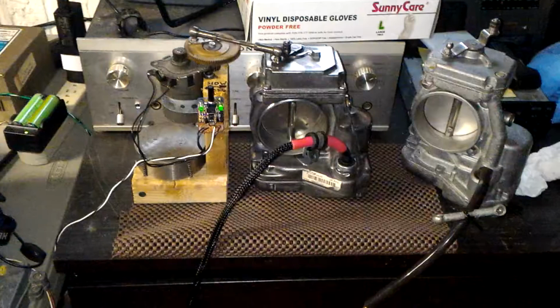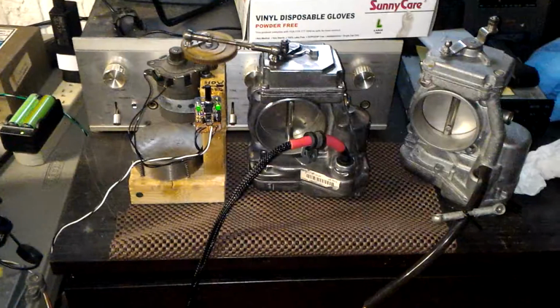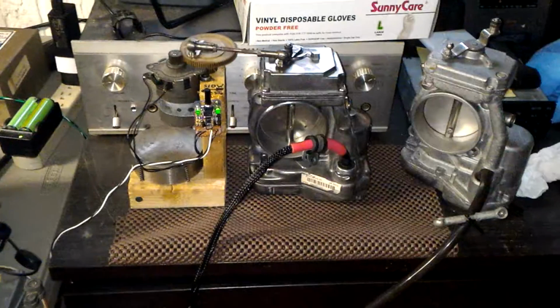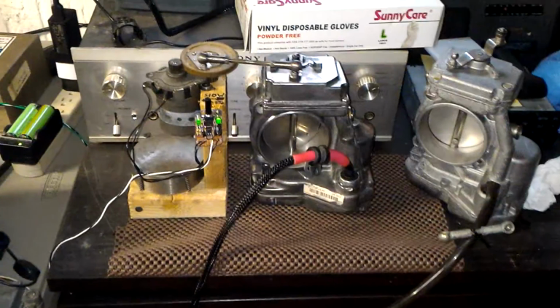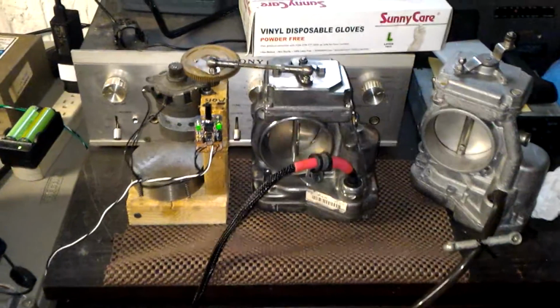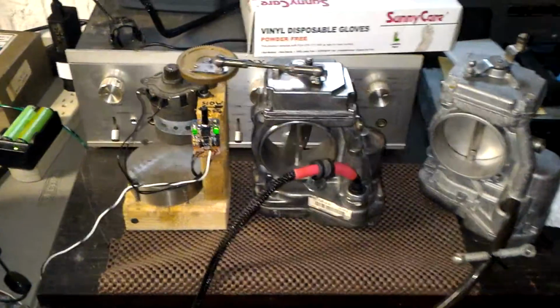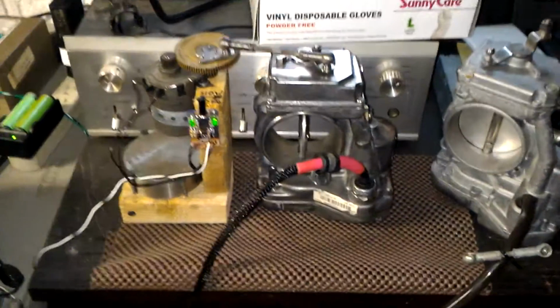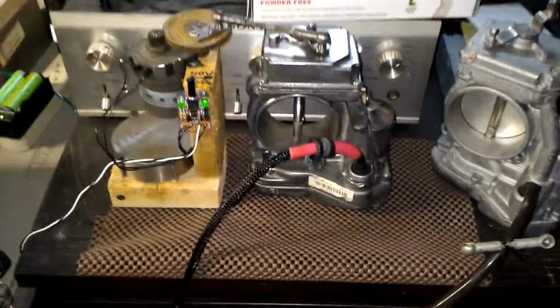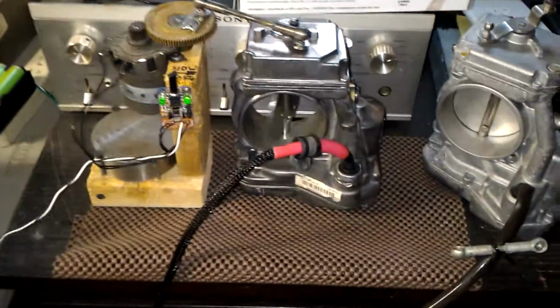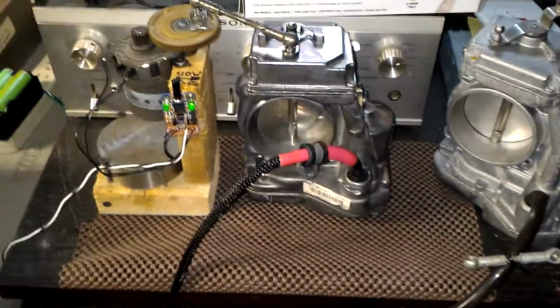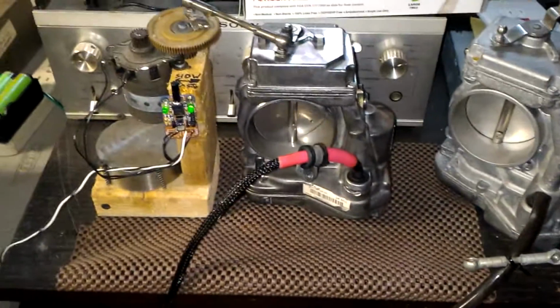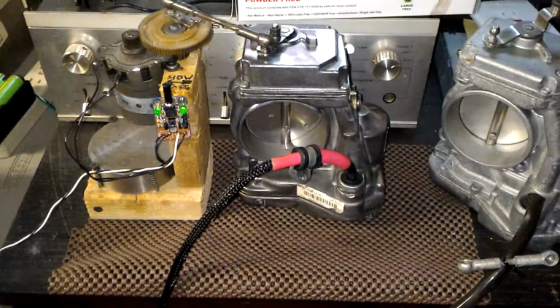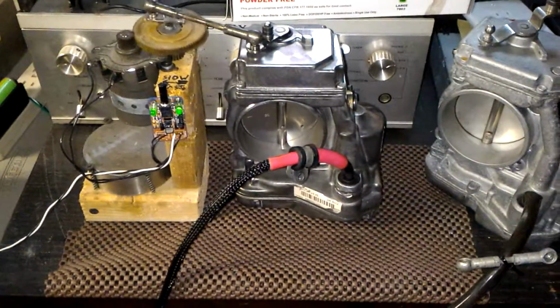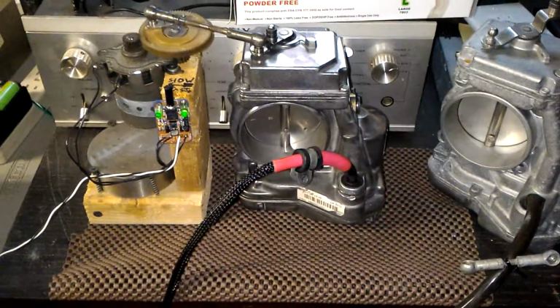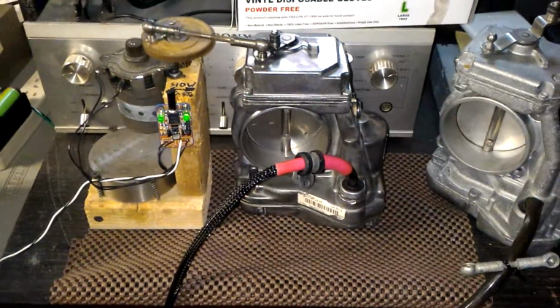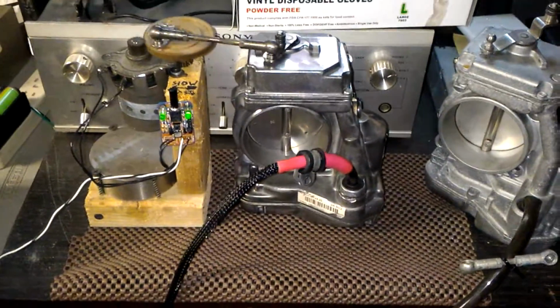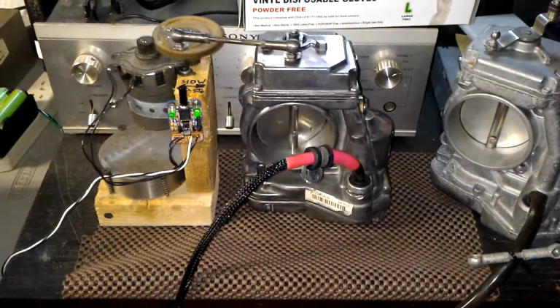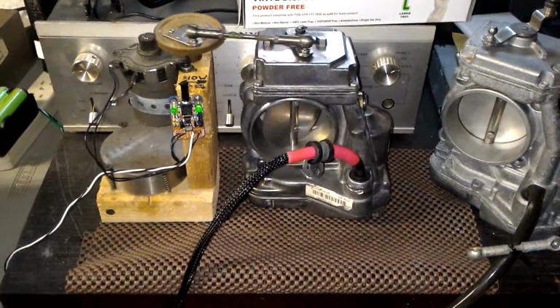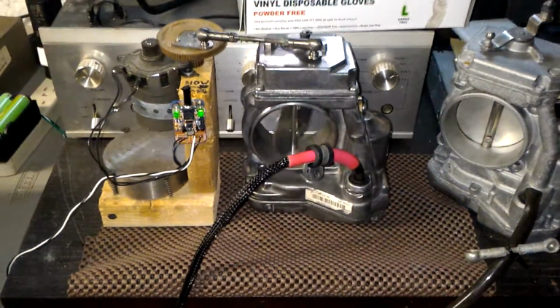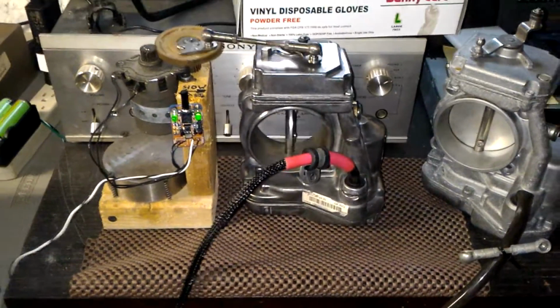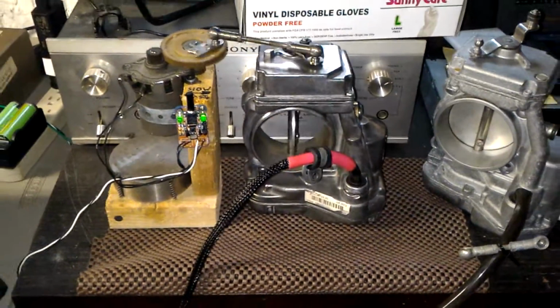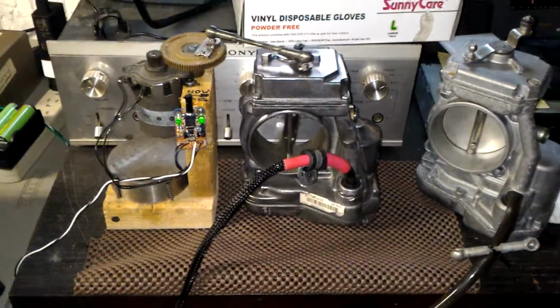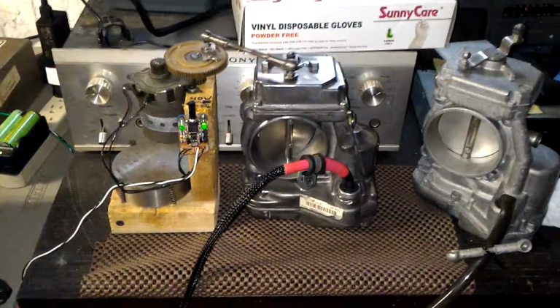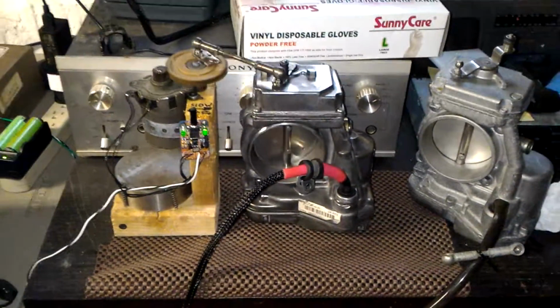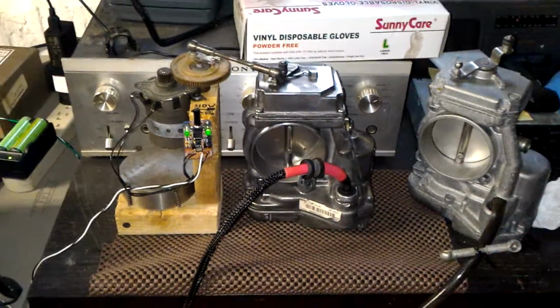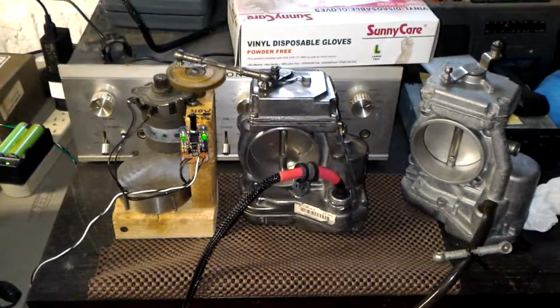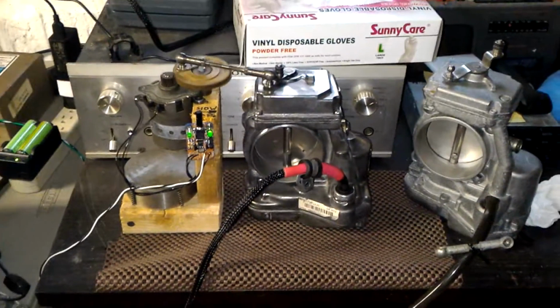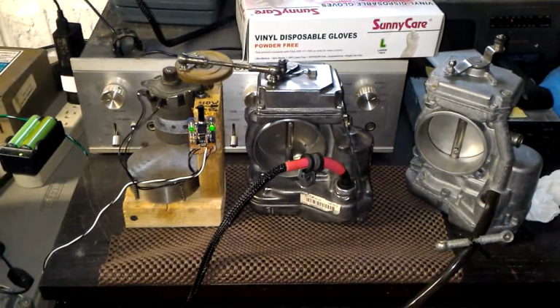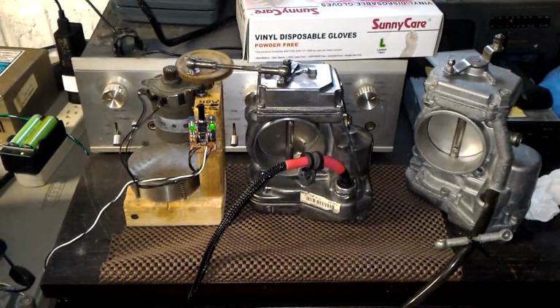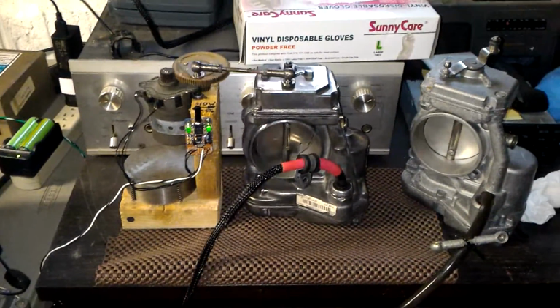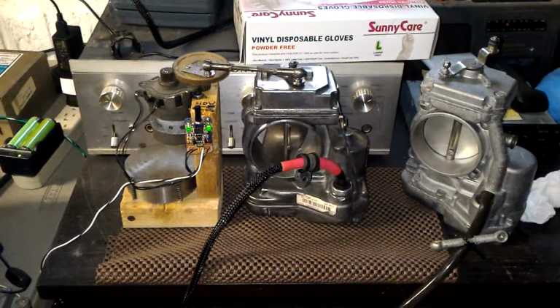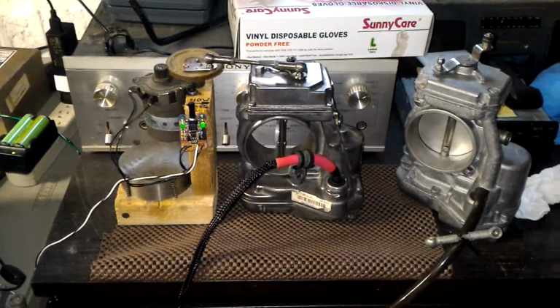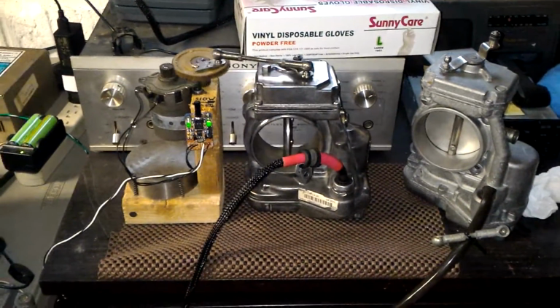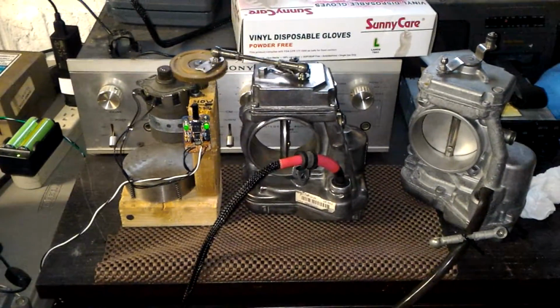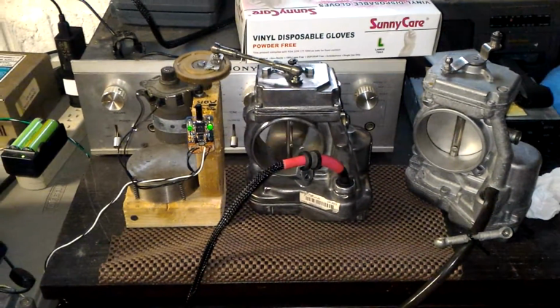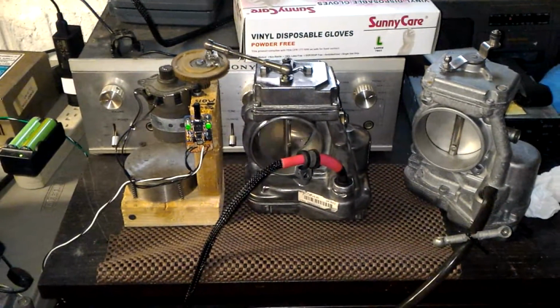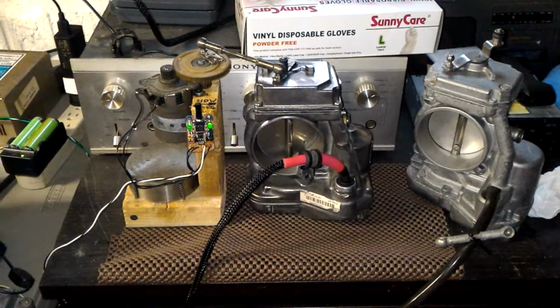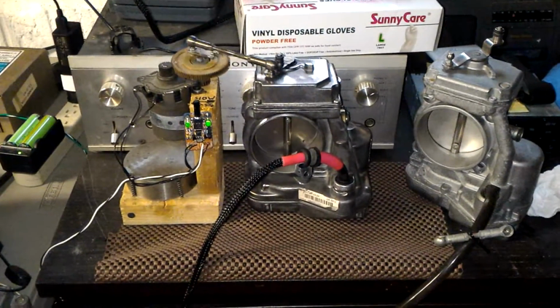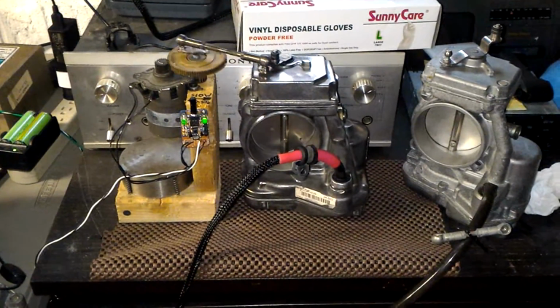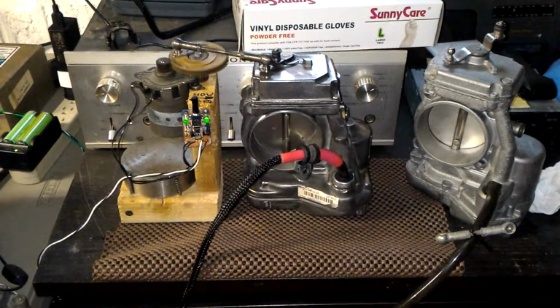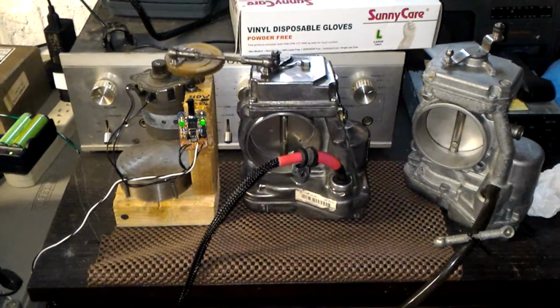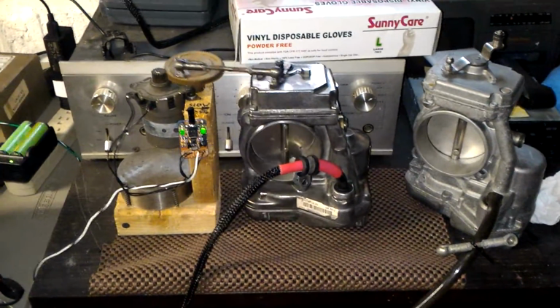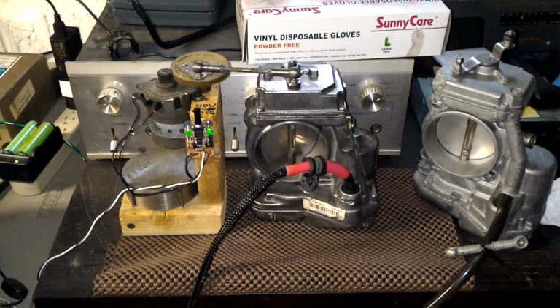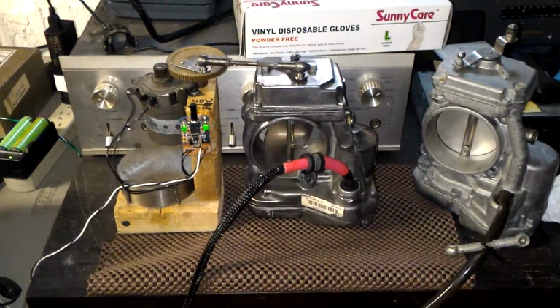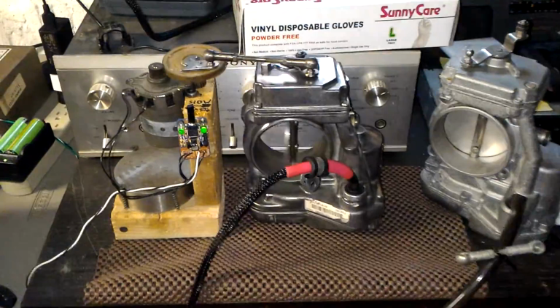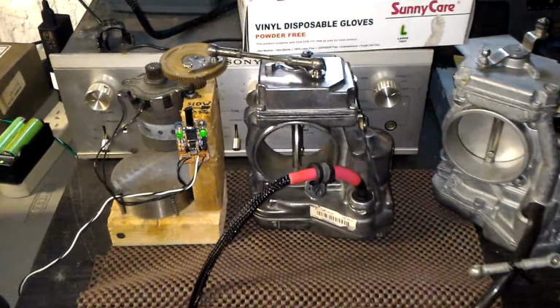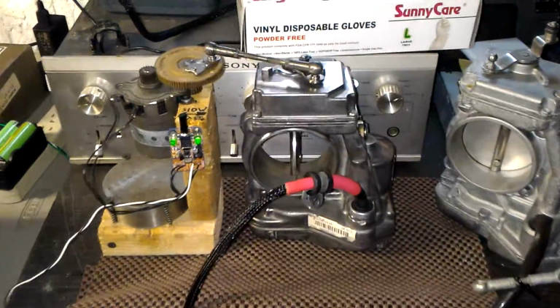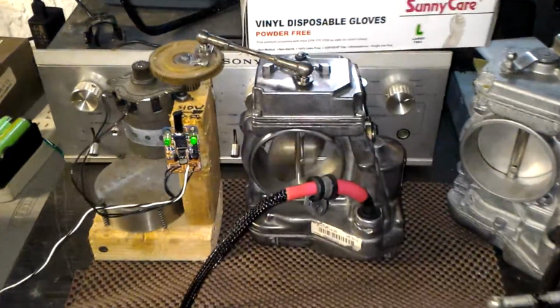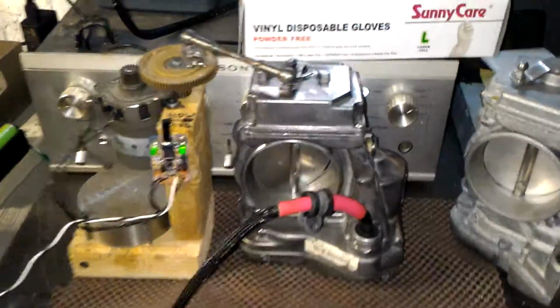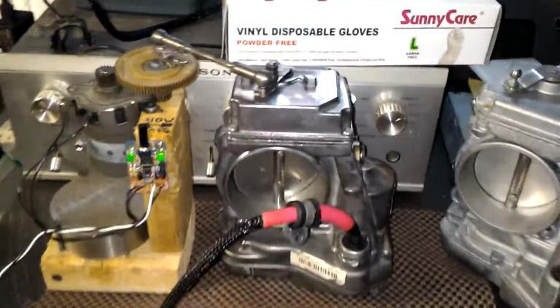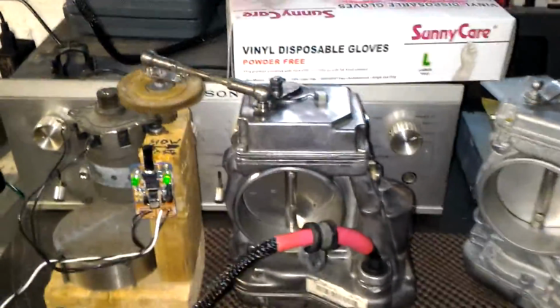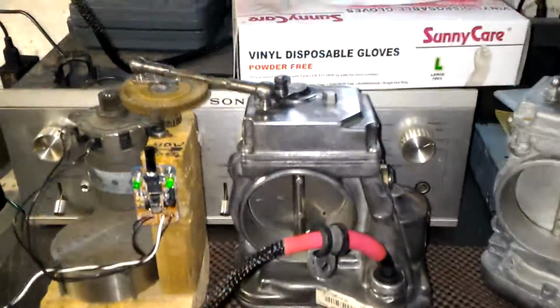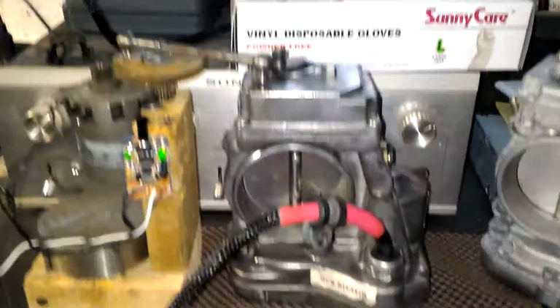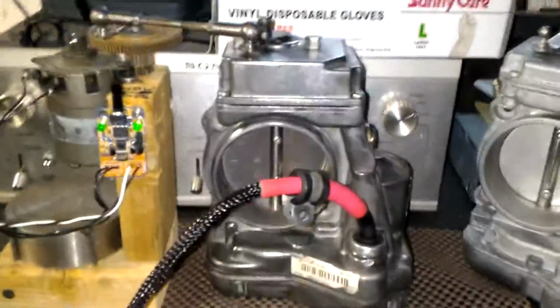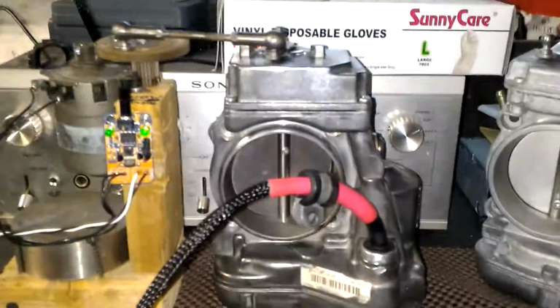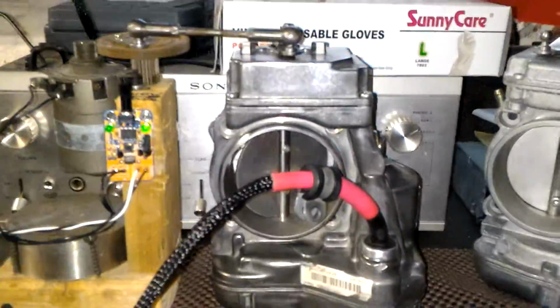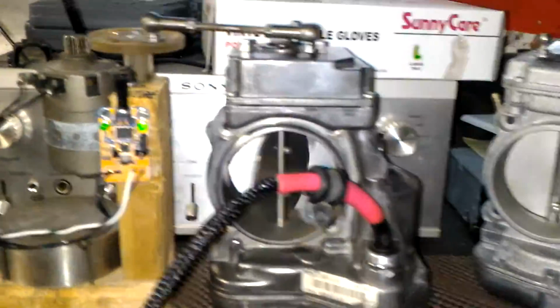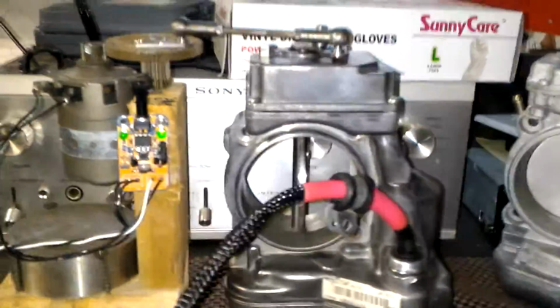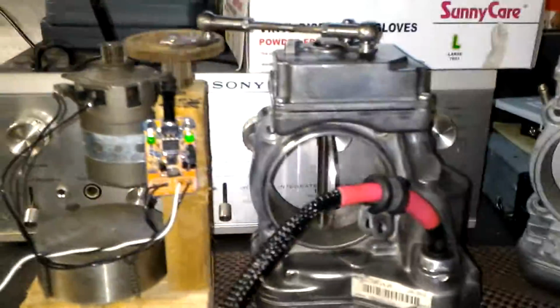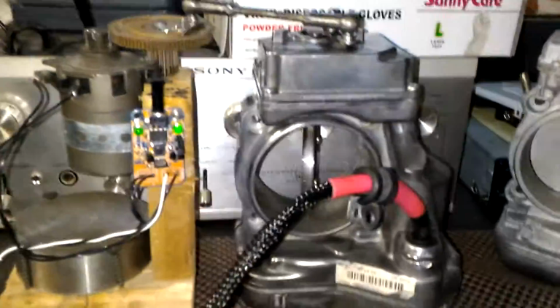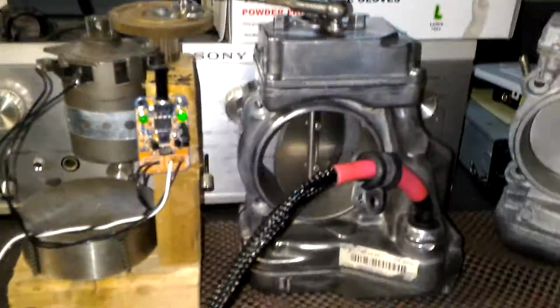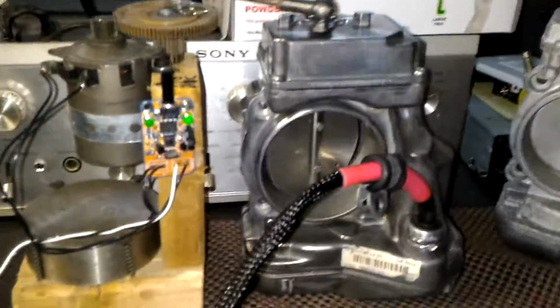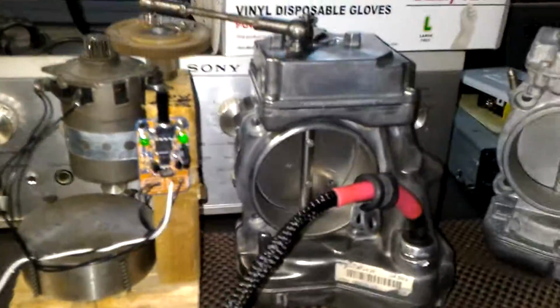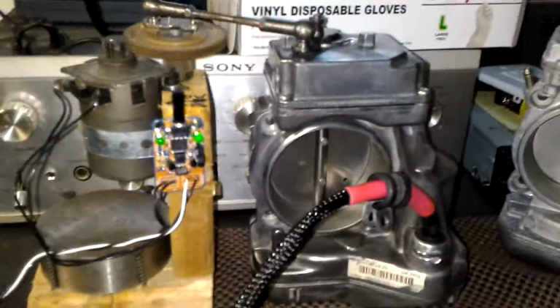Hello, this is Victor at RestoriumMercedes.com. This video is for Corey in North Carolina. Okay, Corey, so this is your unit.